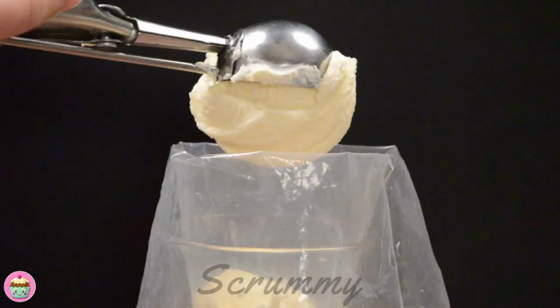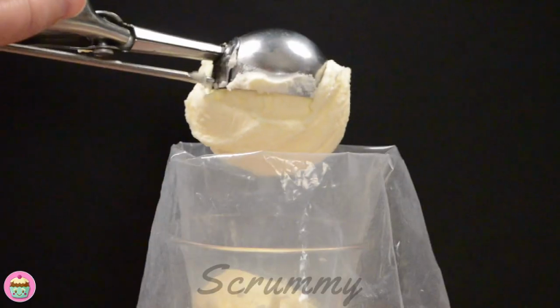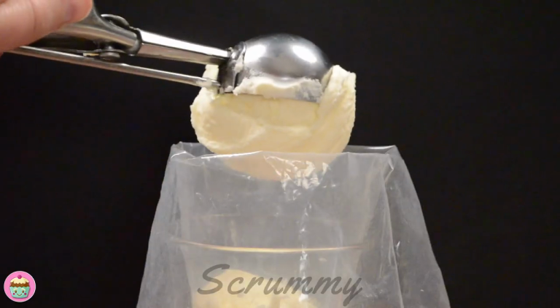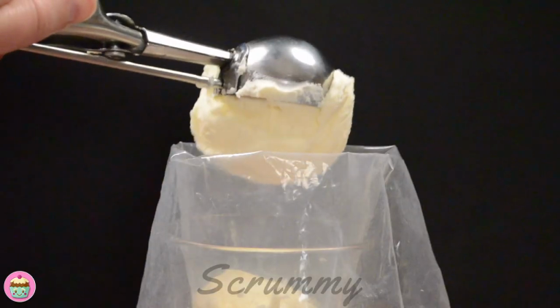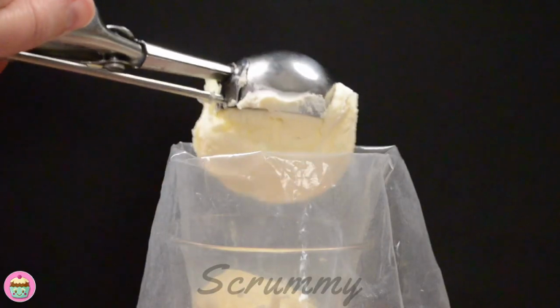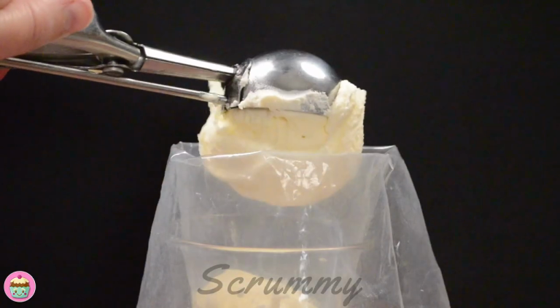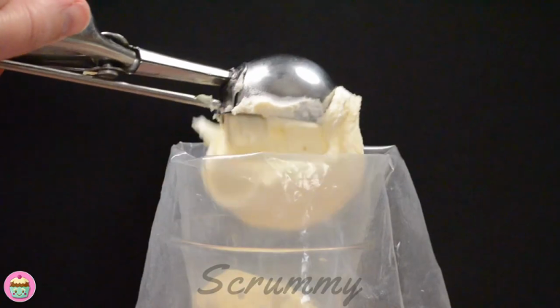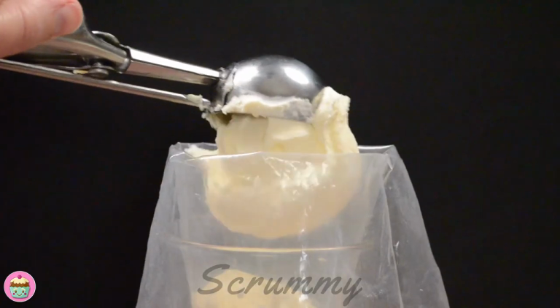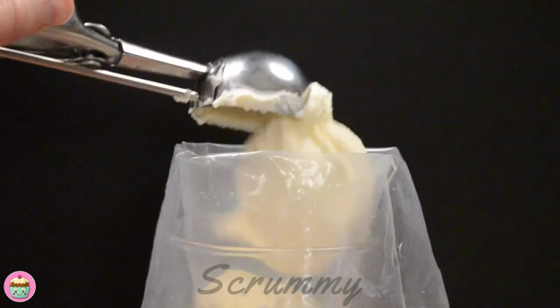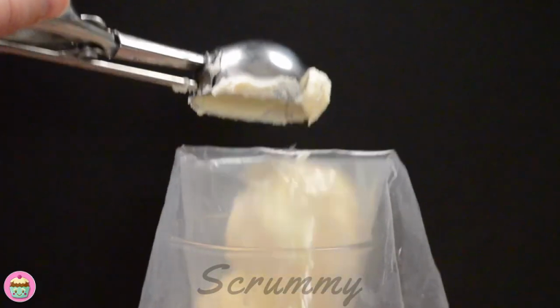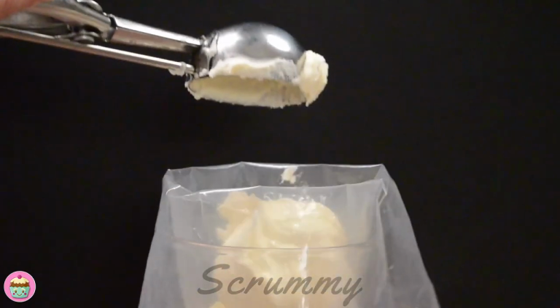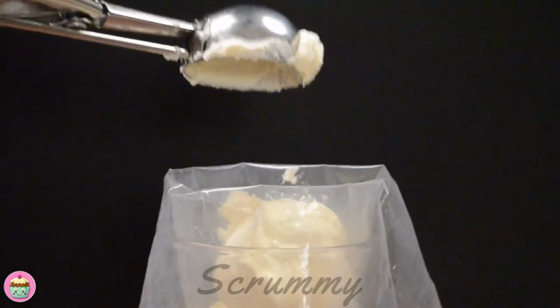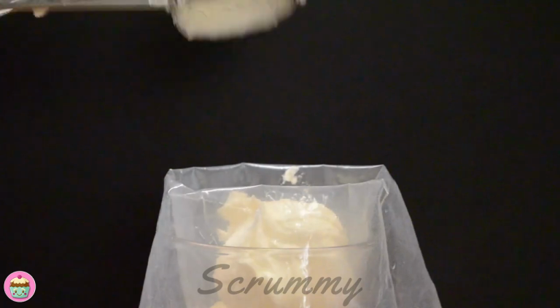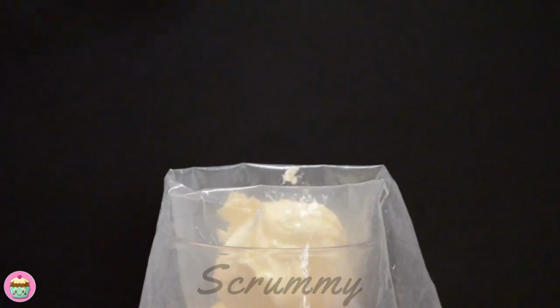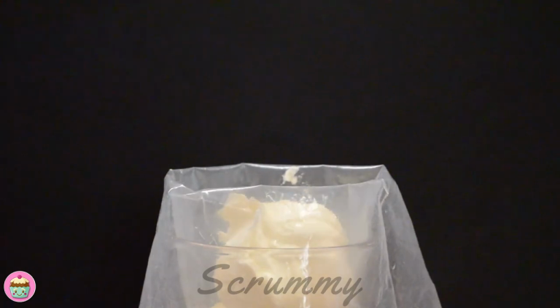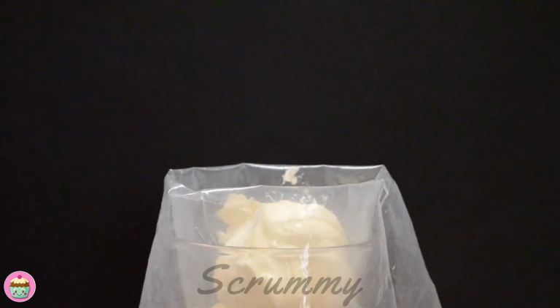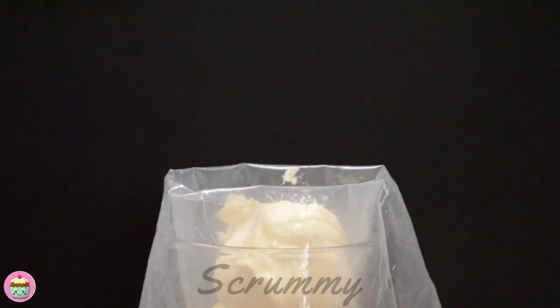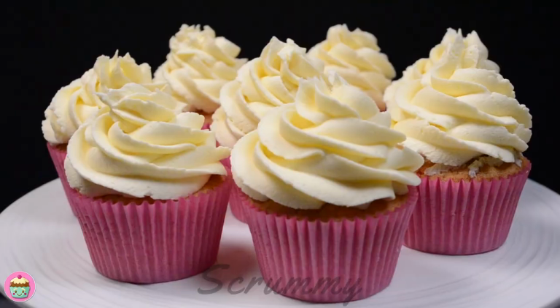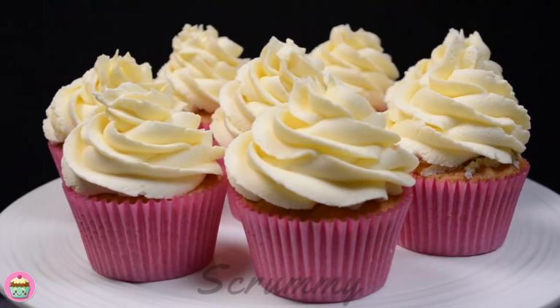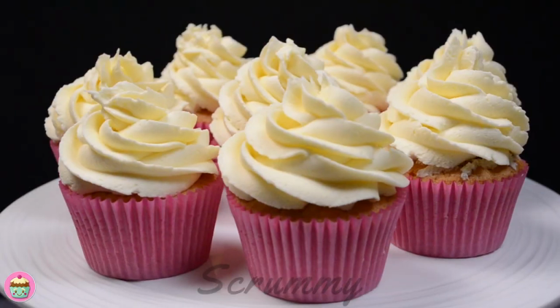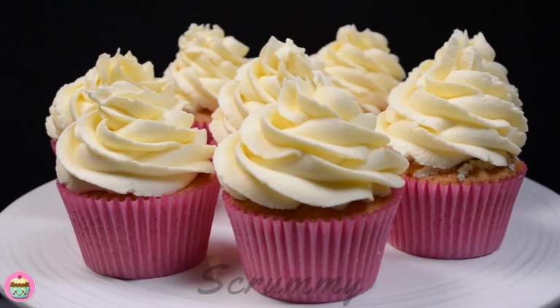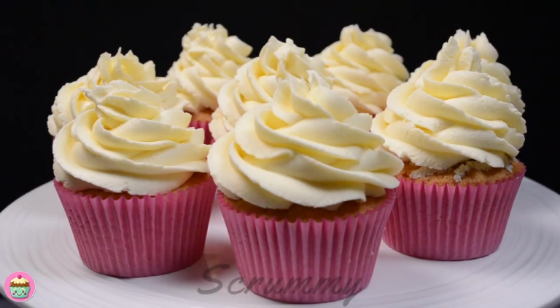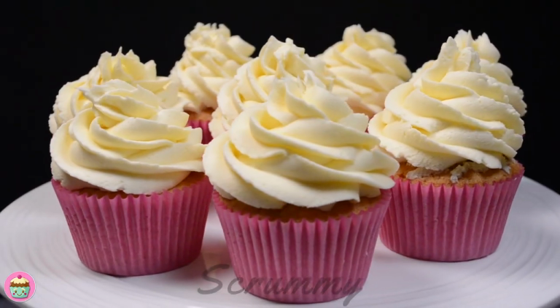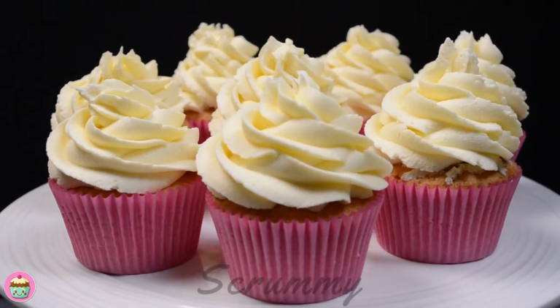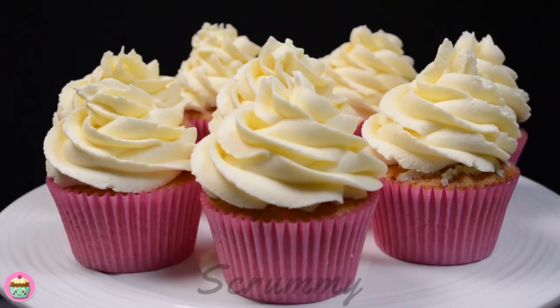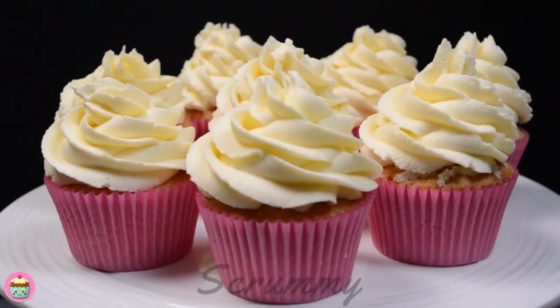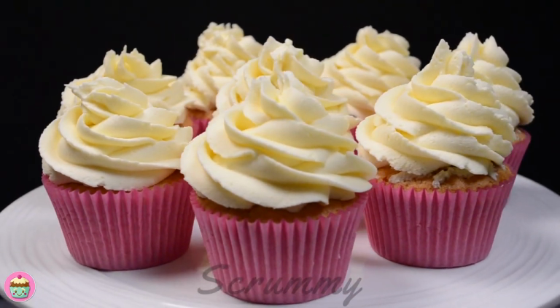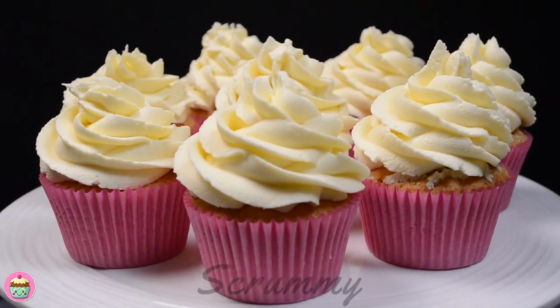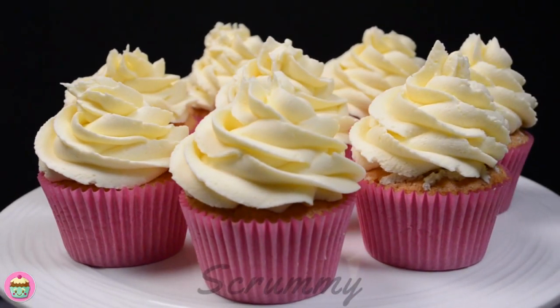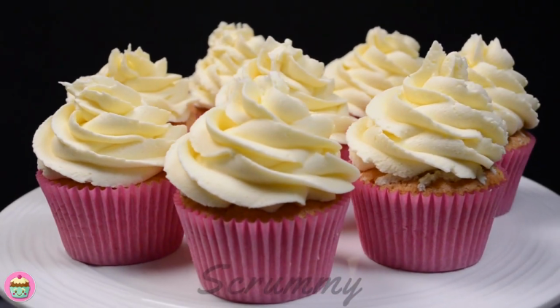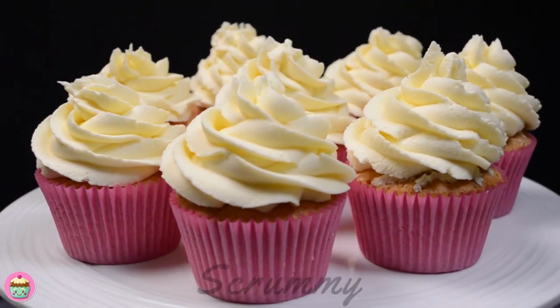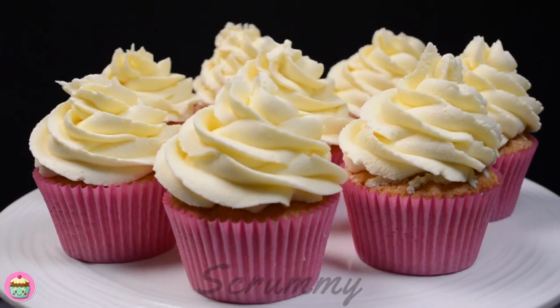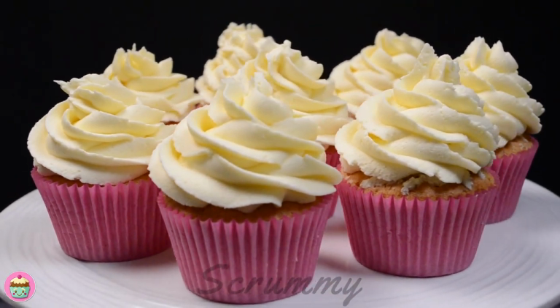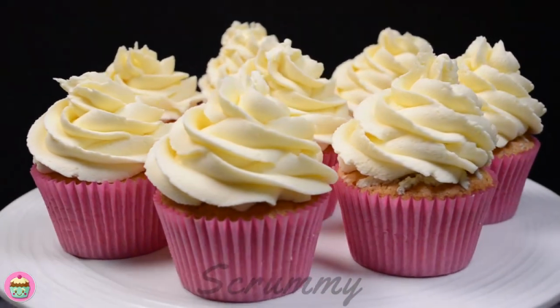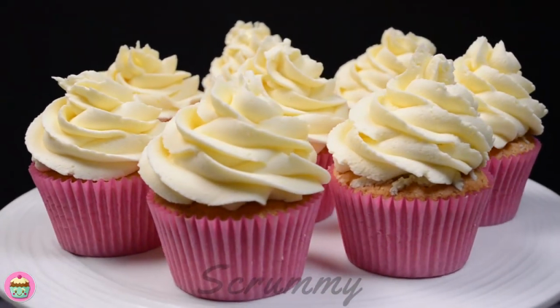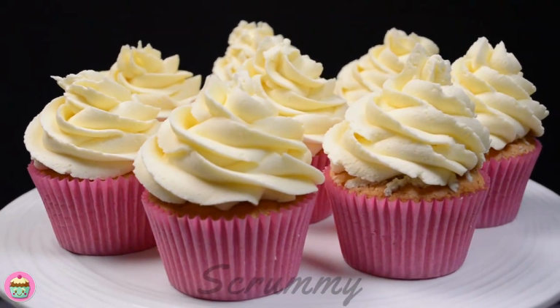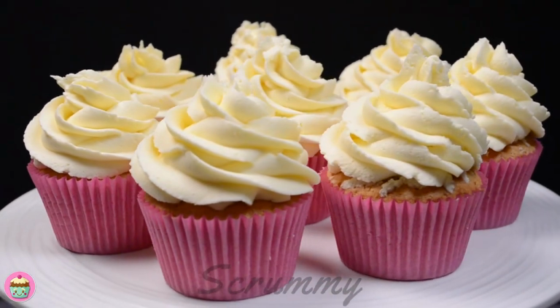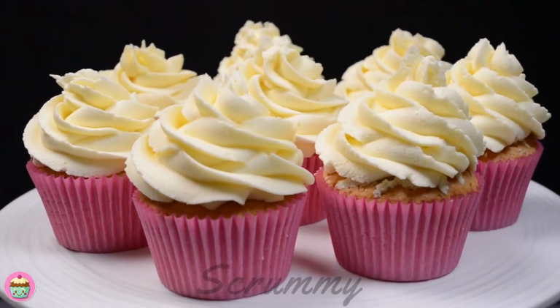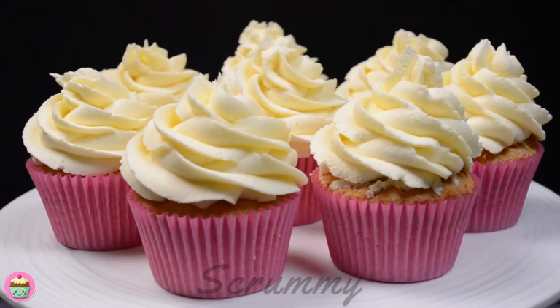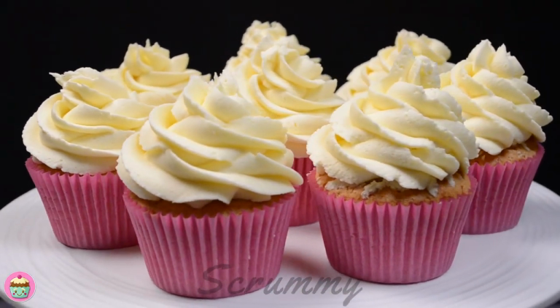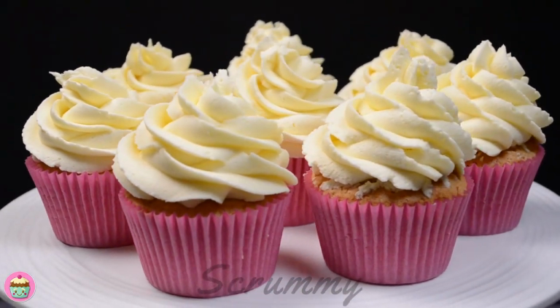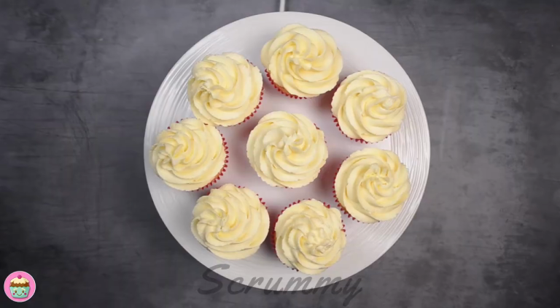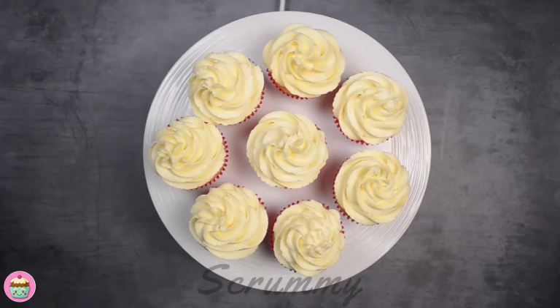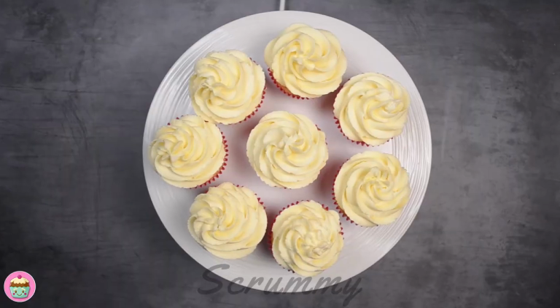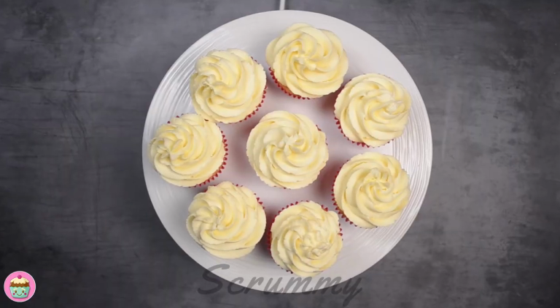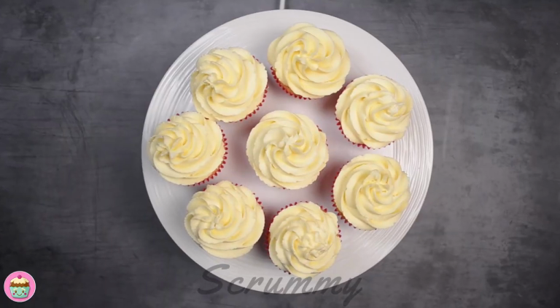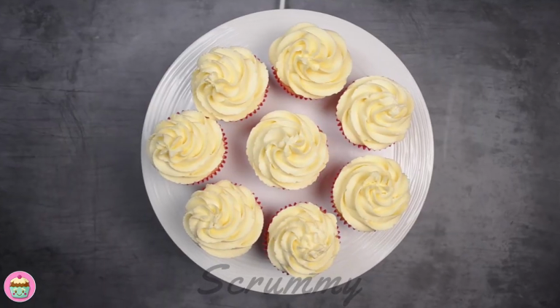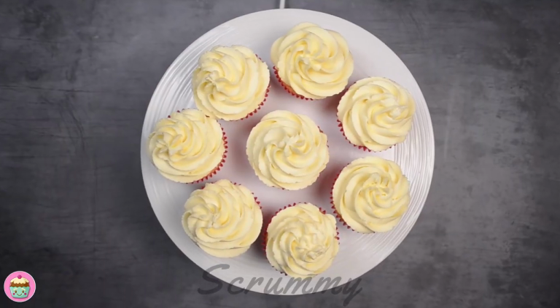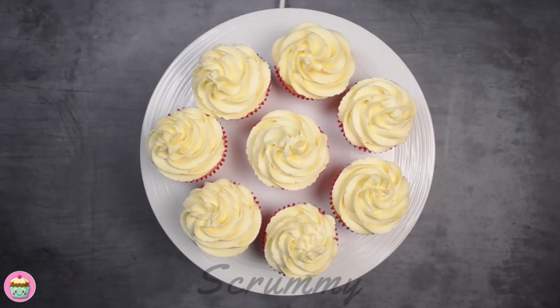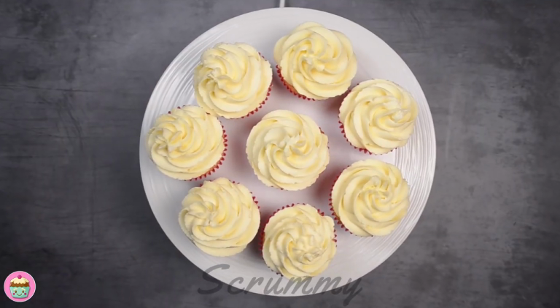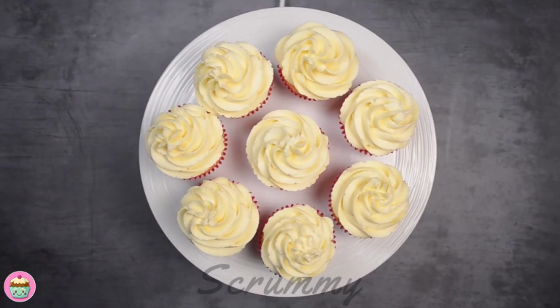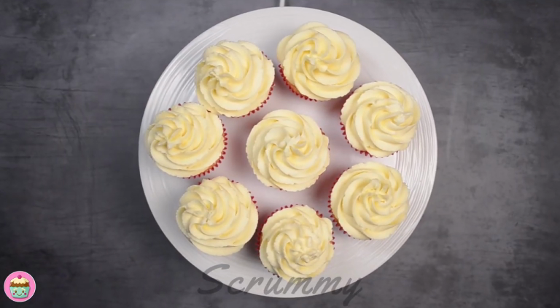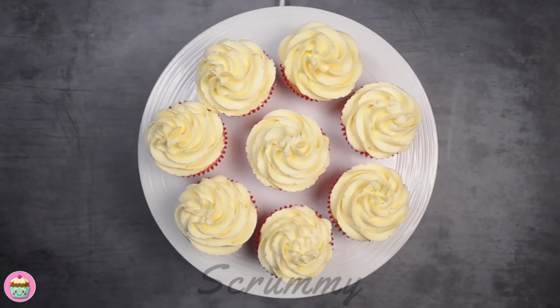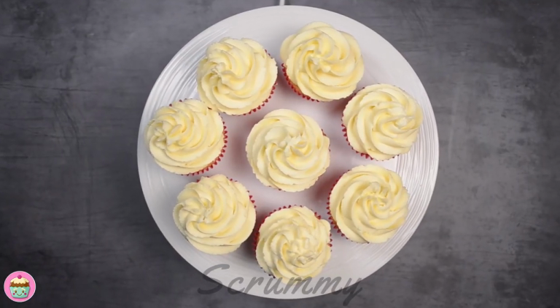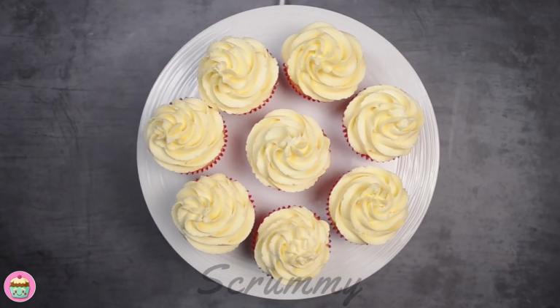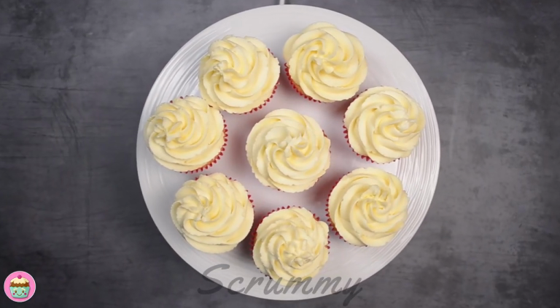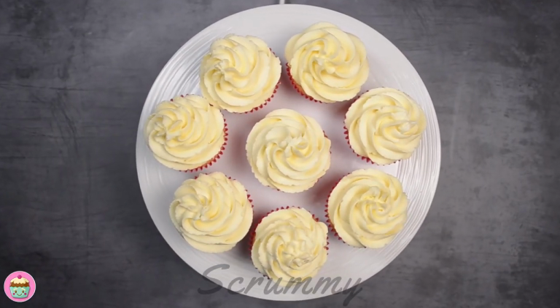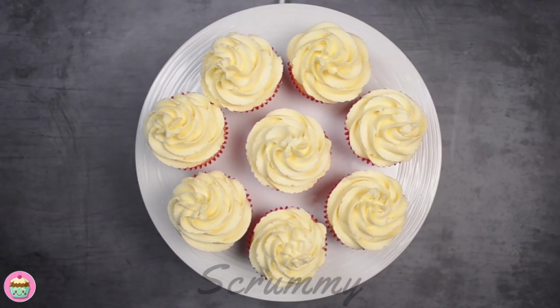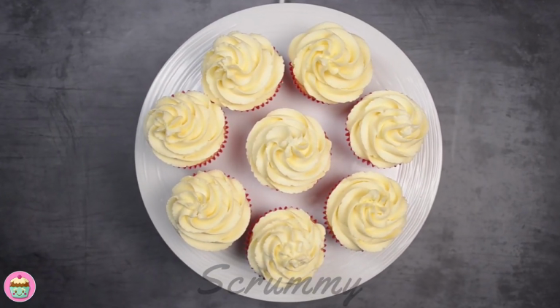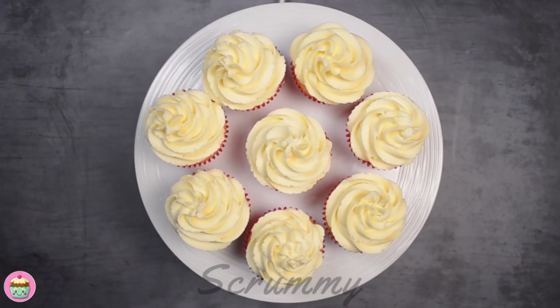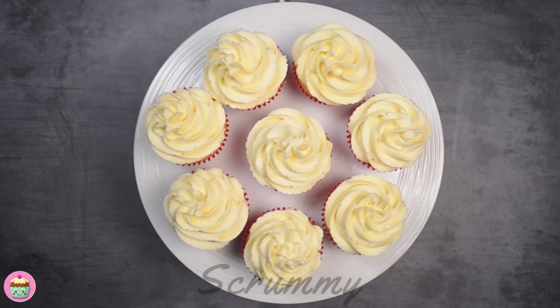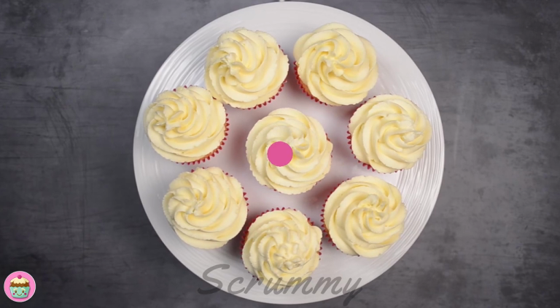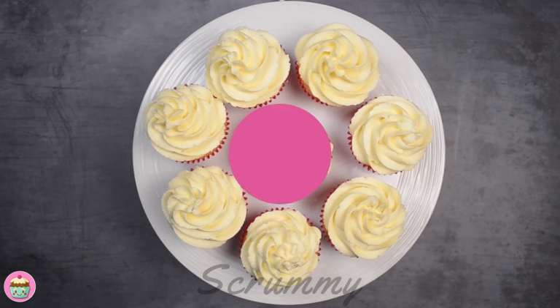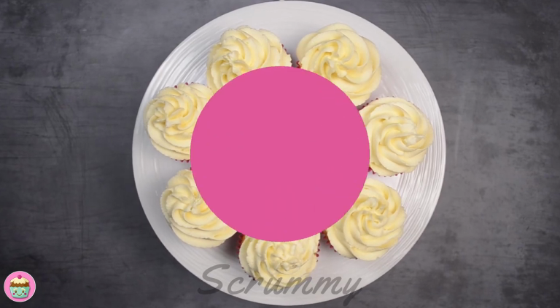This recipe will make enough buttercream for 12 regular size cupcakes. You'll find the recipe in the description box down below.